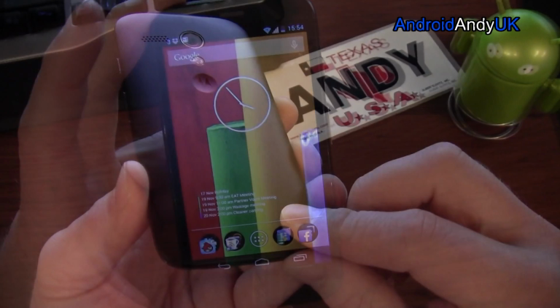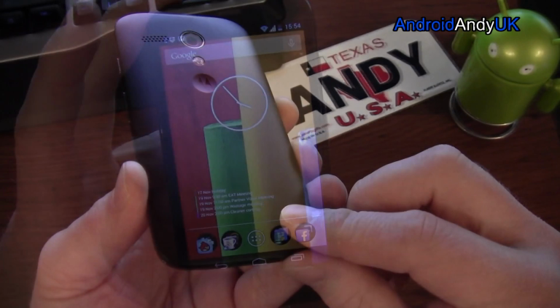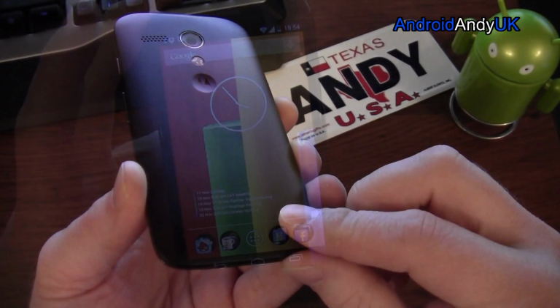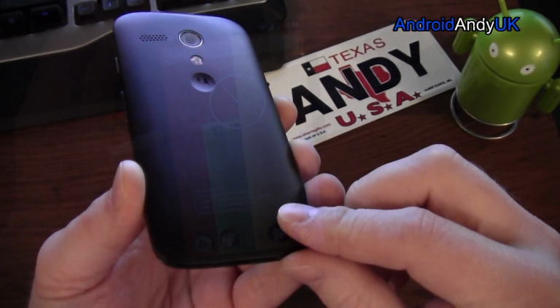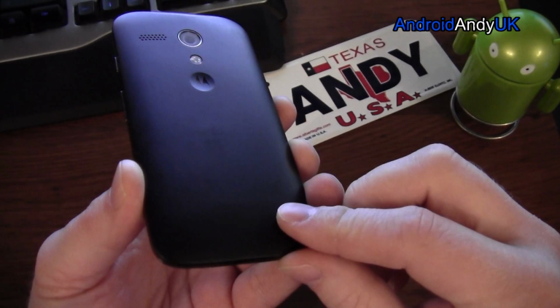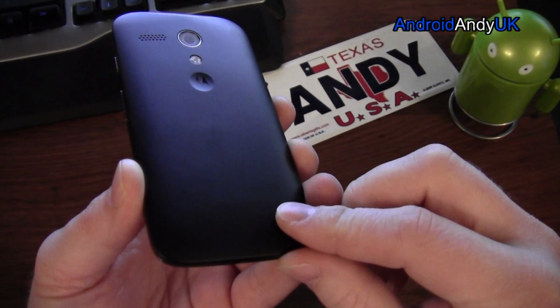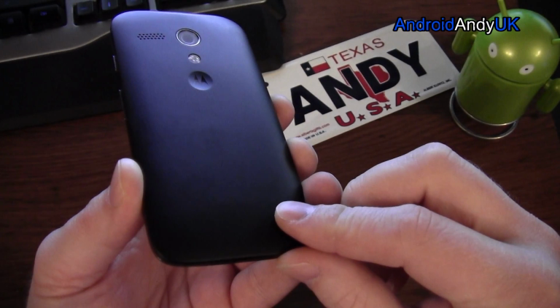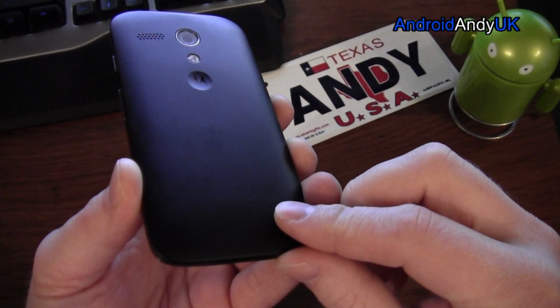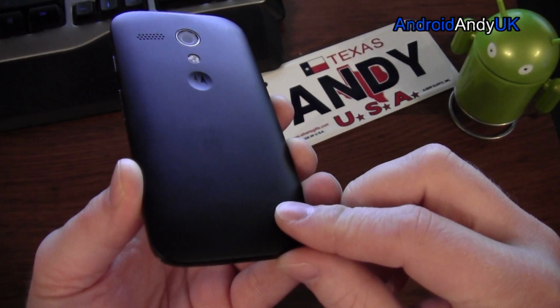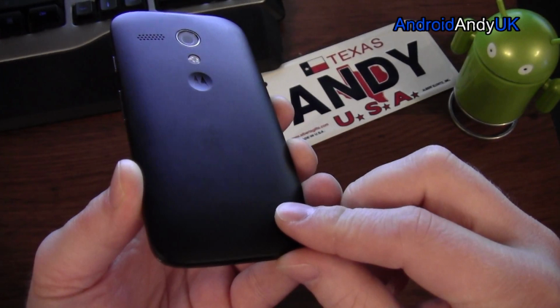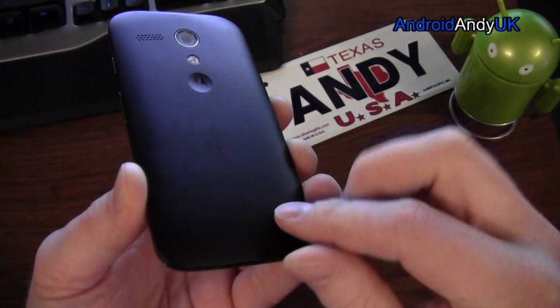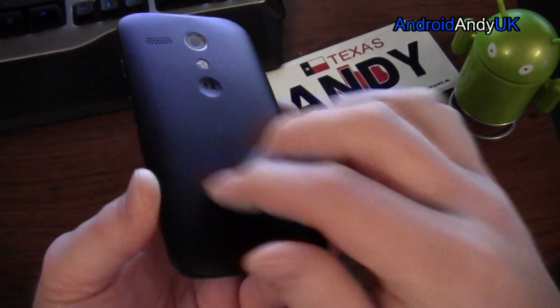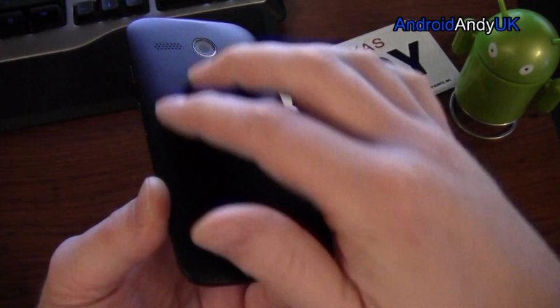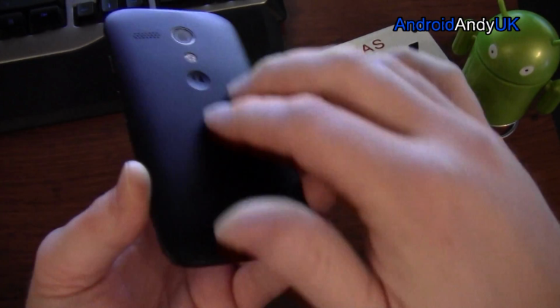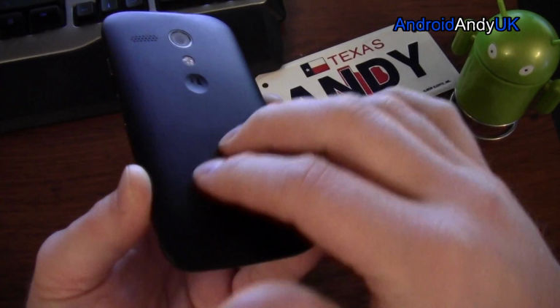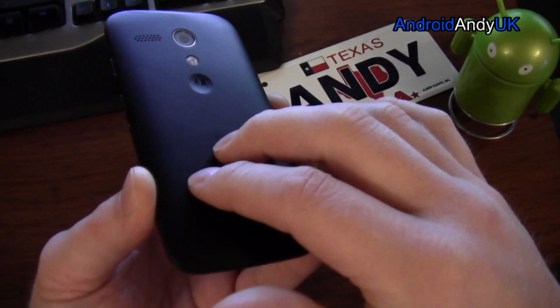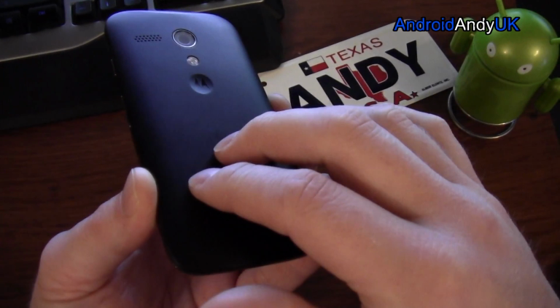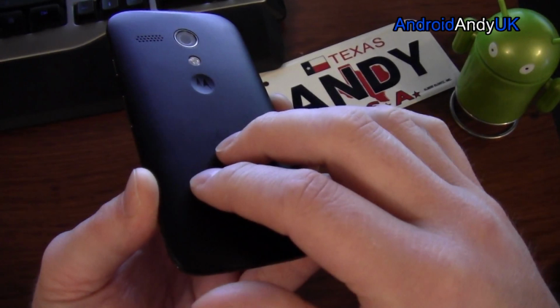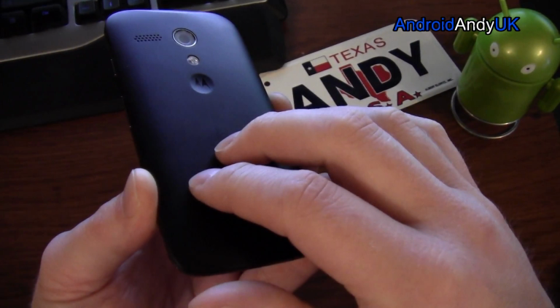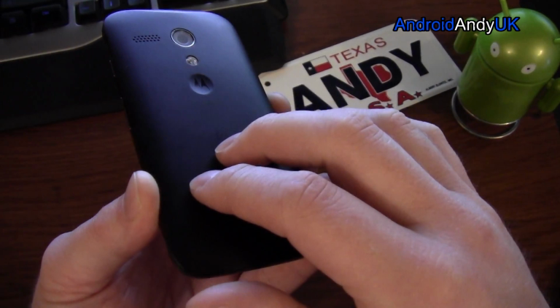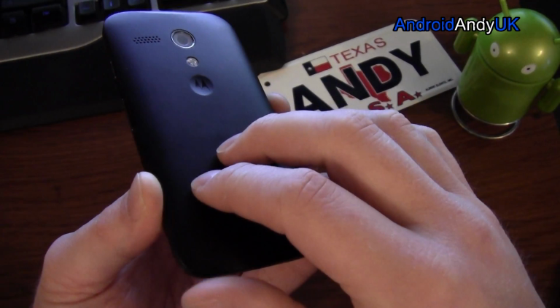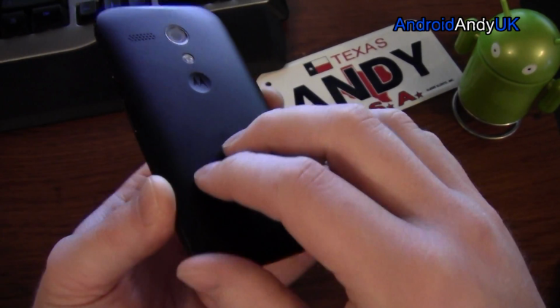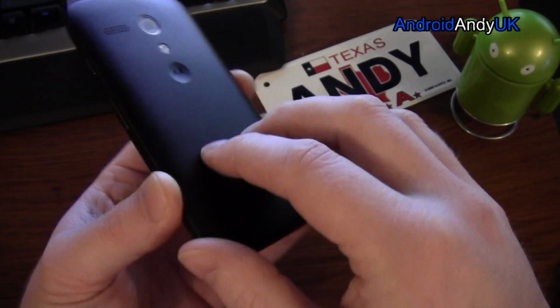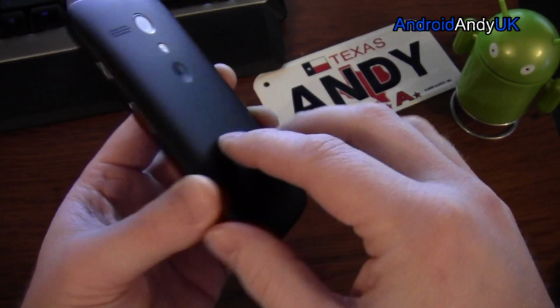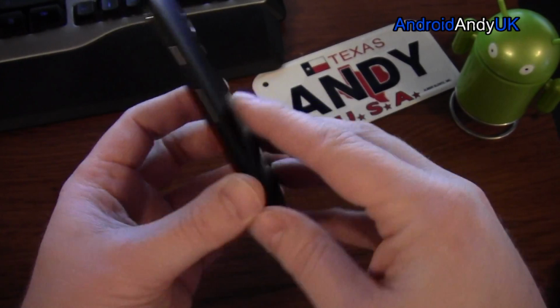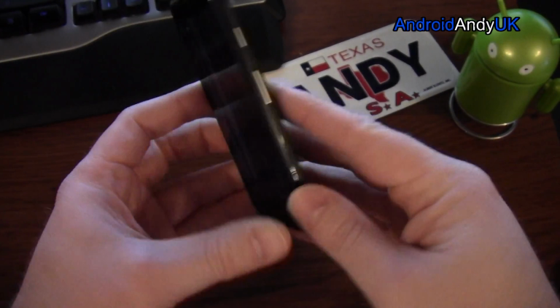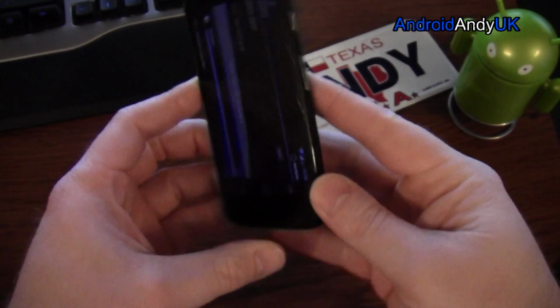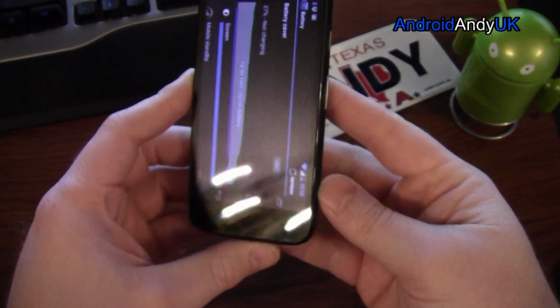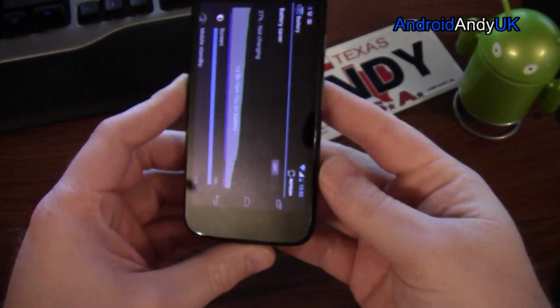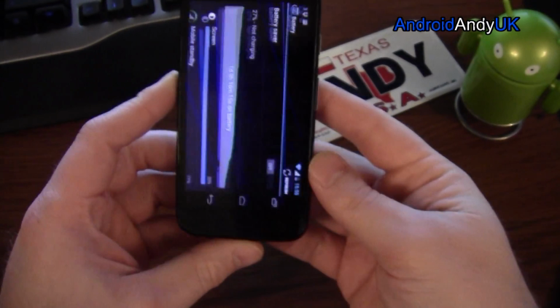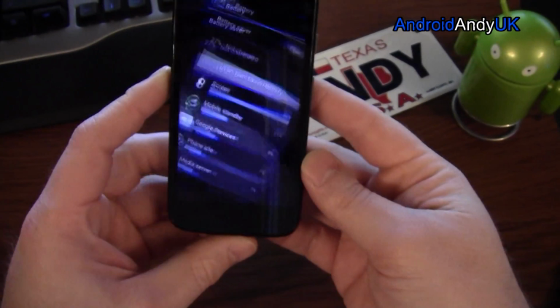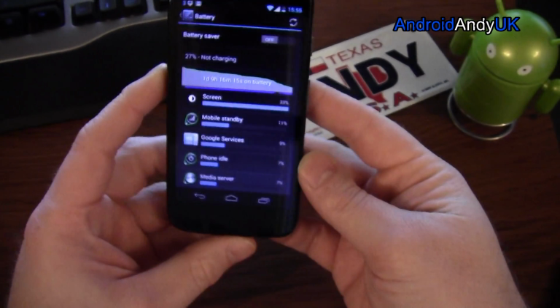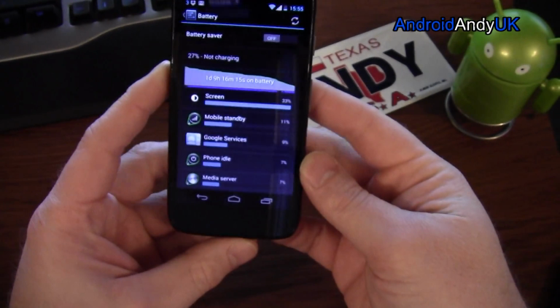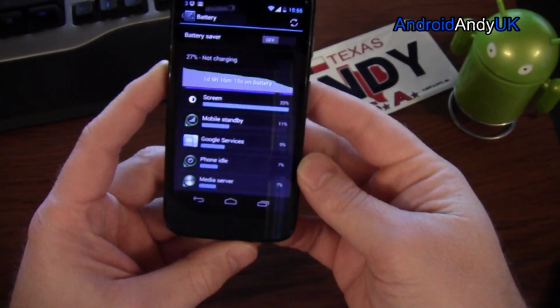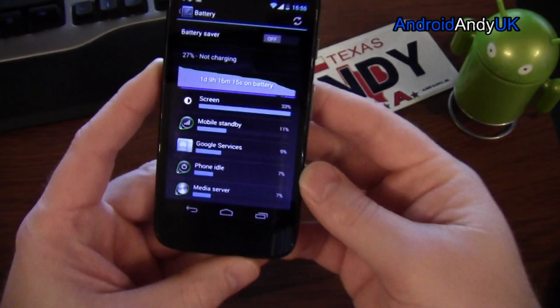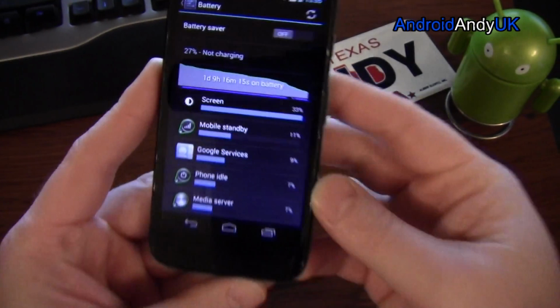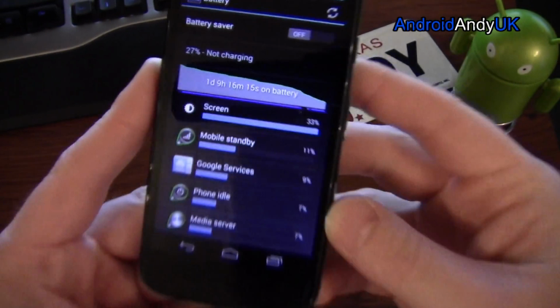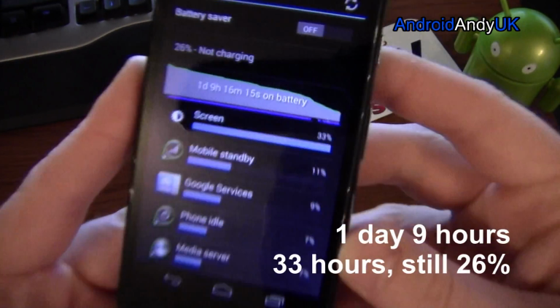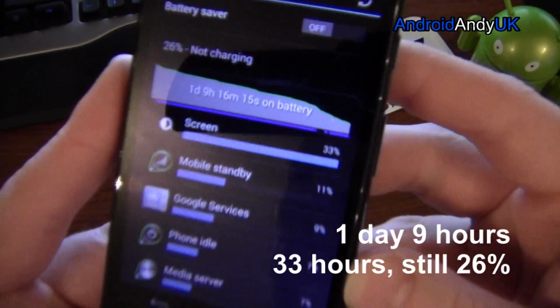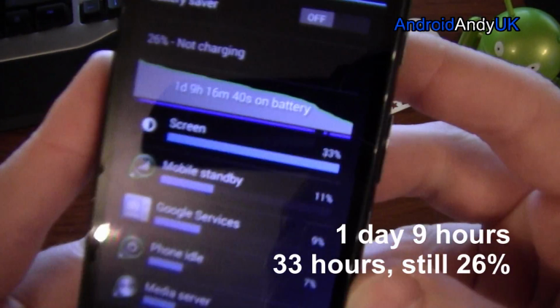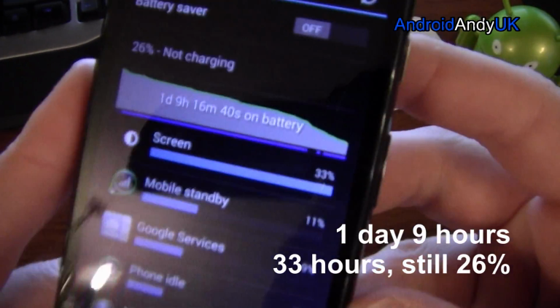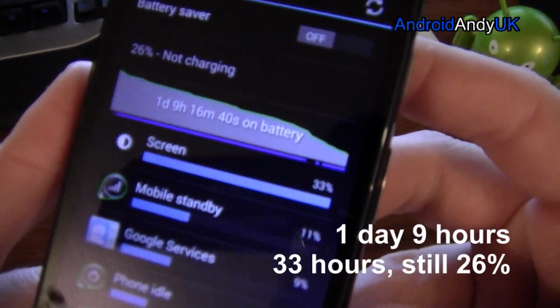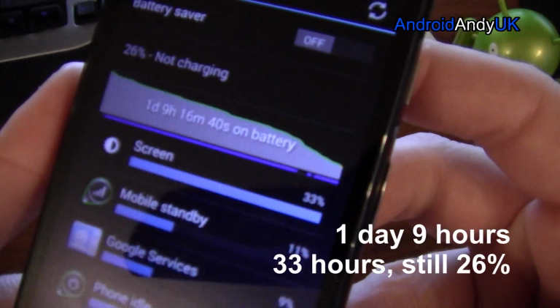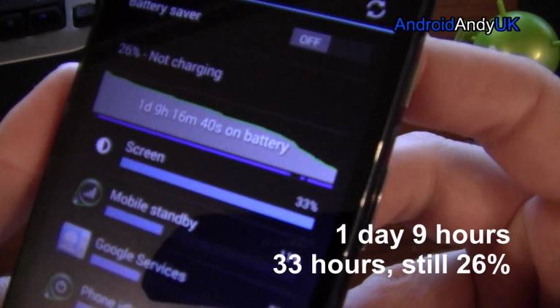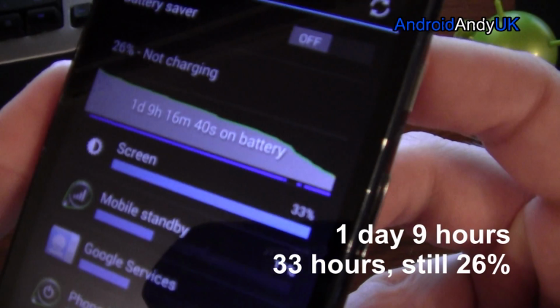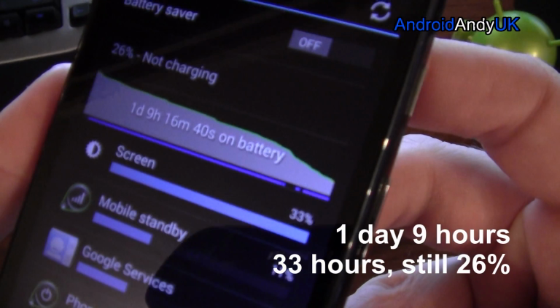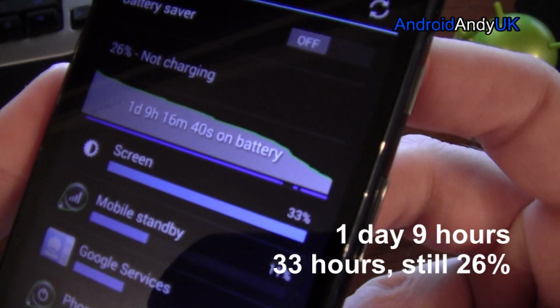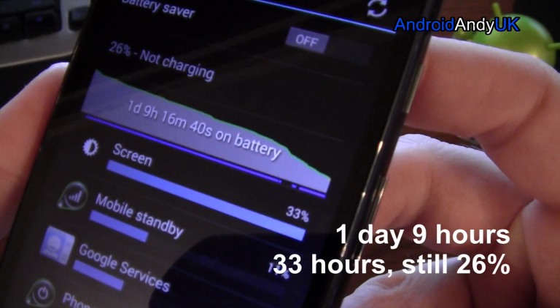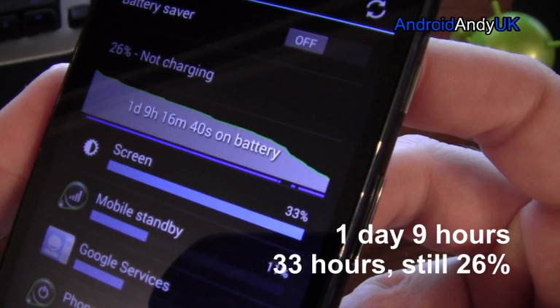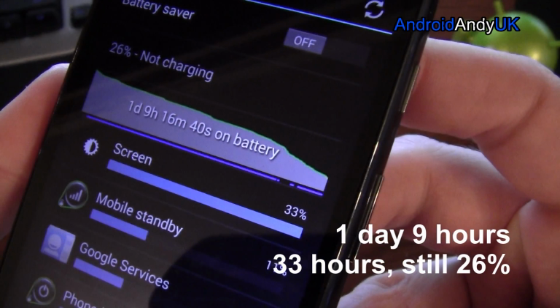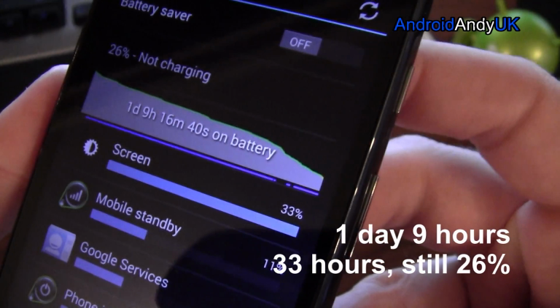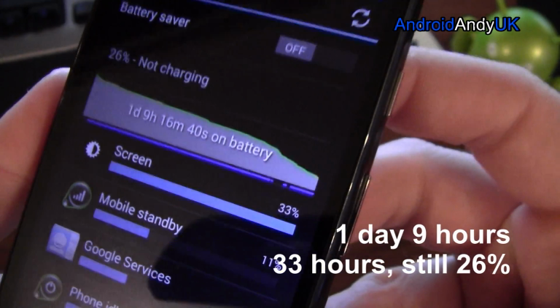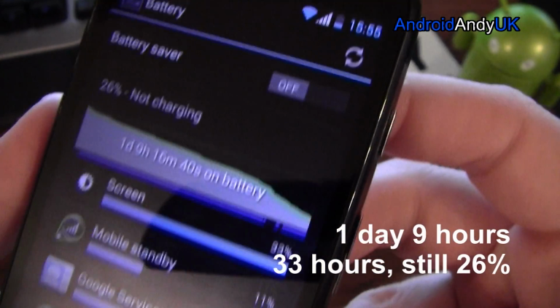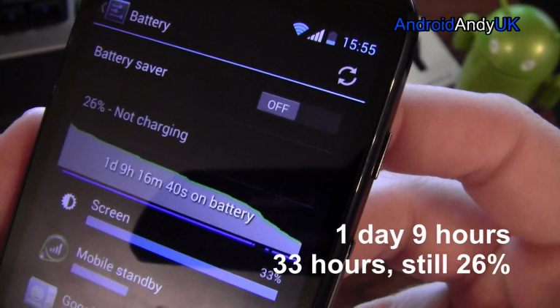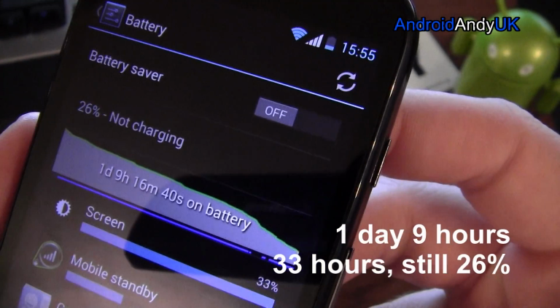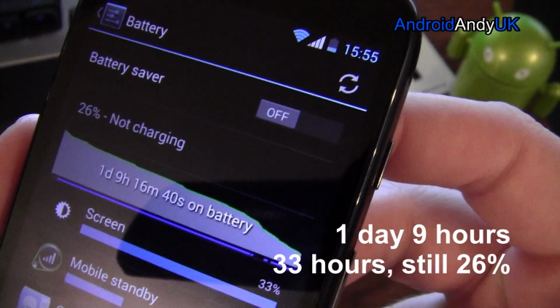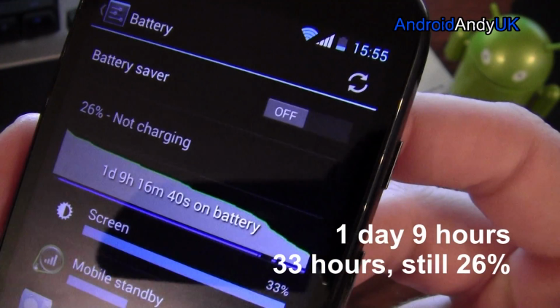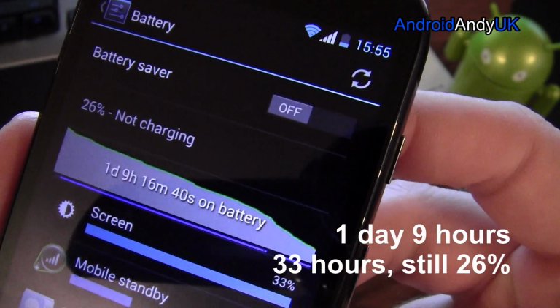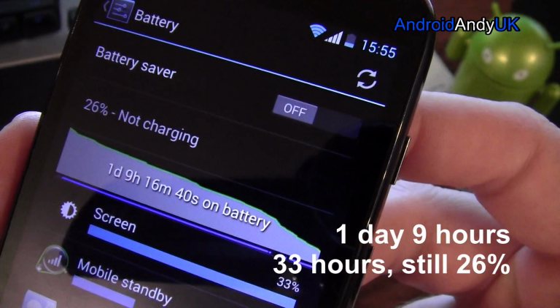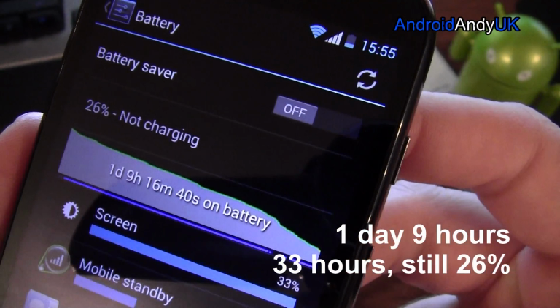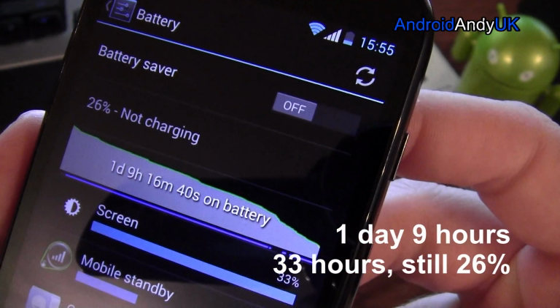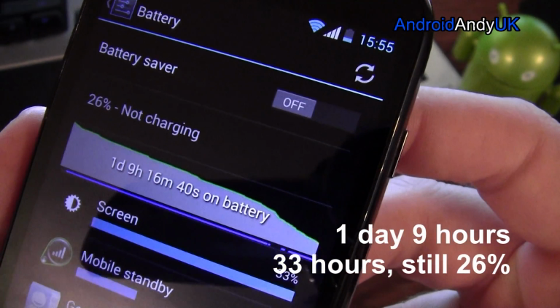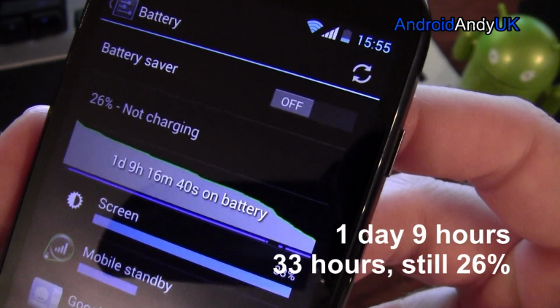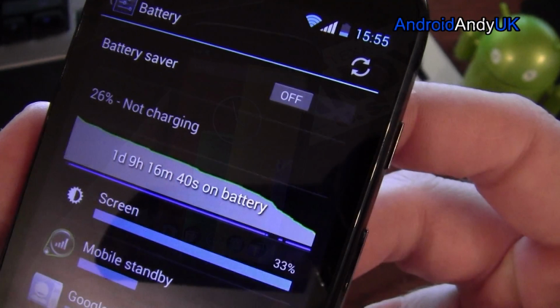2070 milliamp-hour non-removable battery, but it provides very good results — 1 day, 6 hours, and still 26% left.